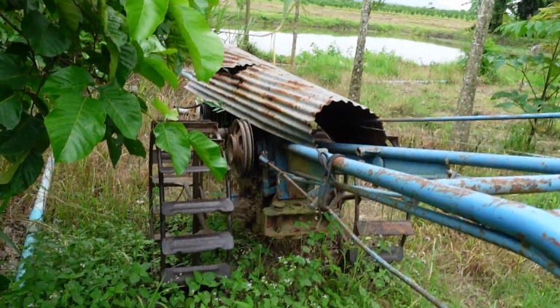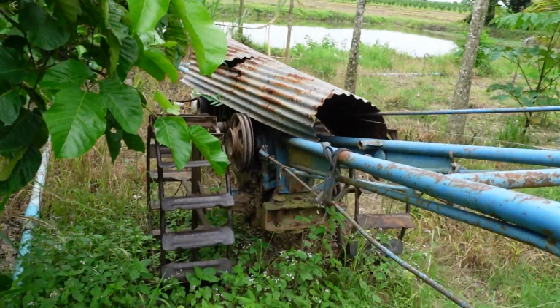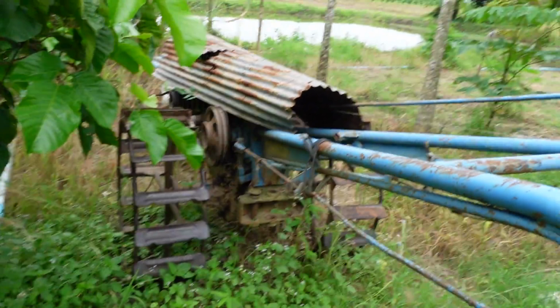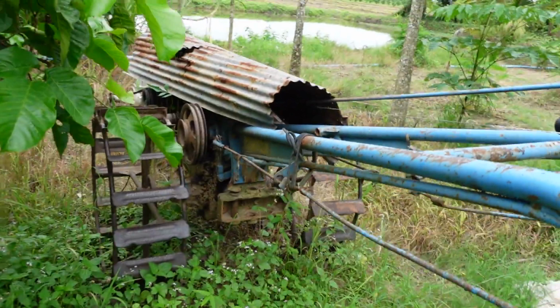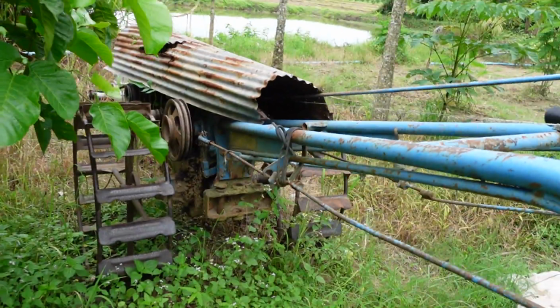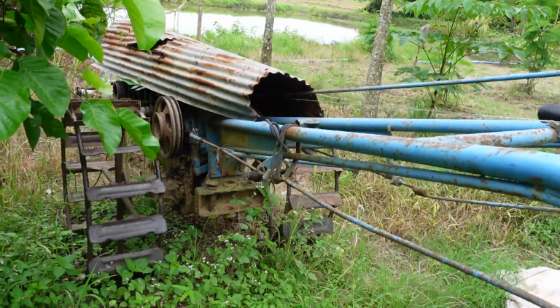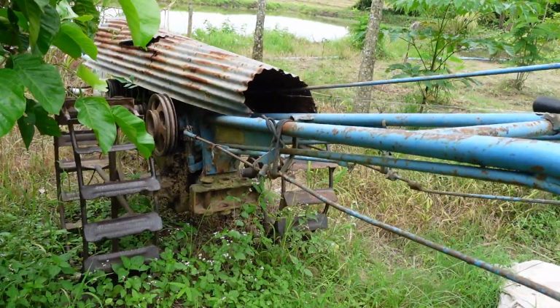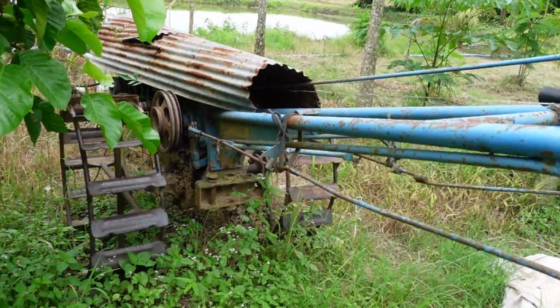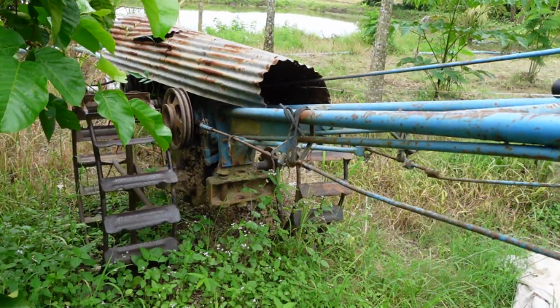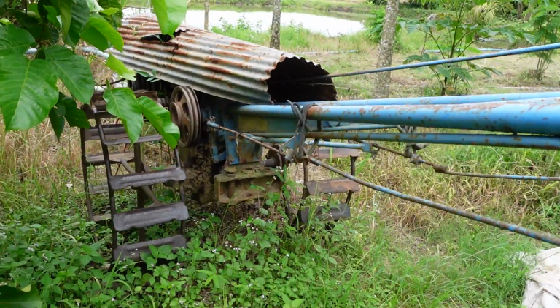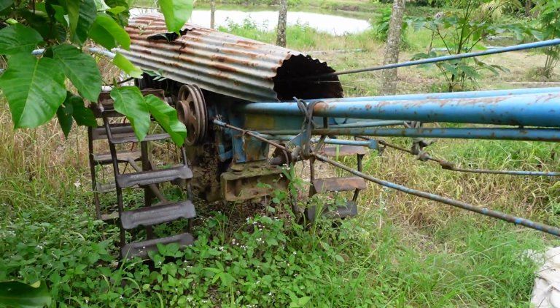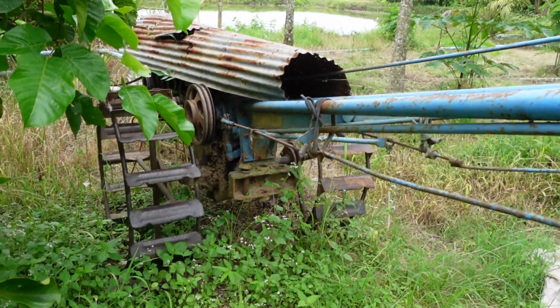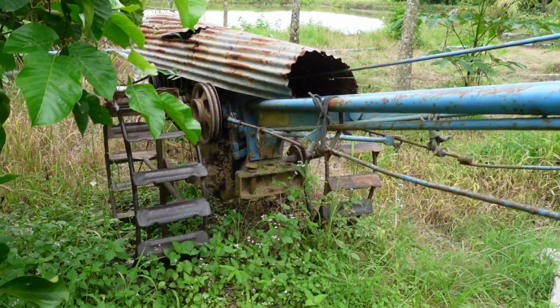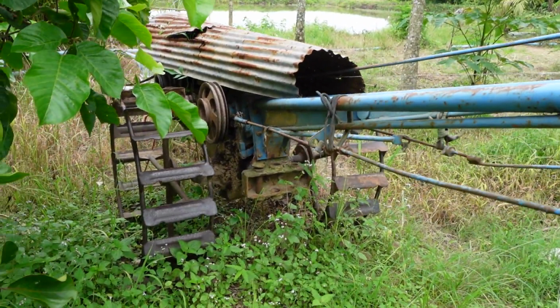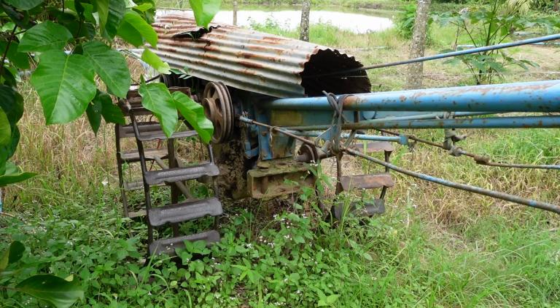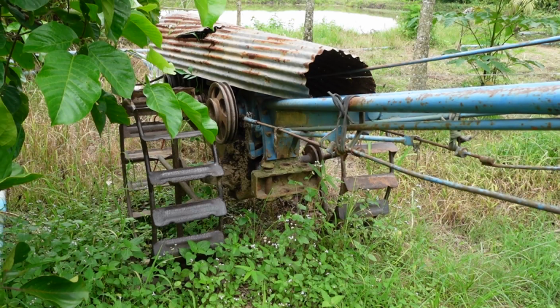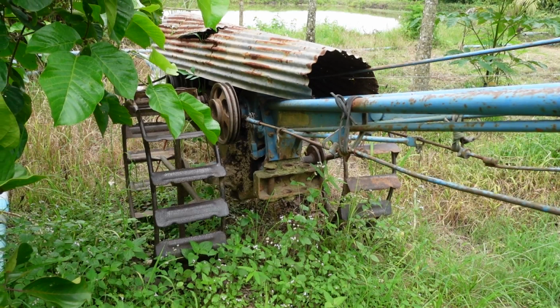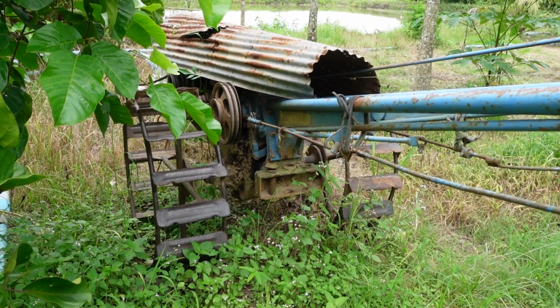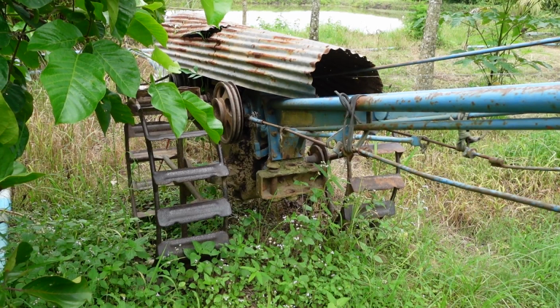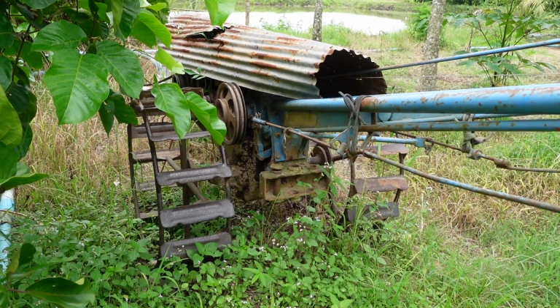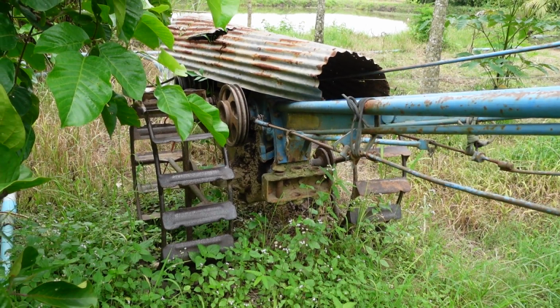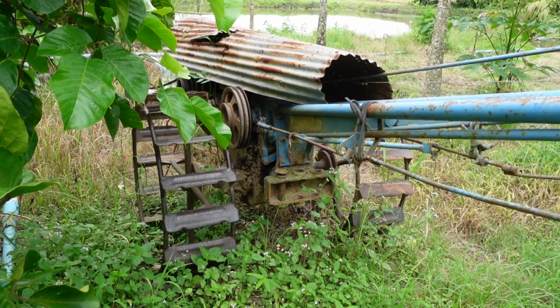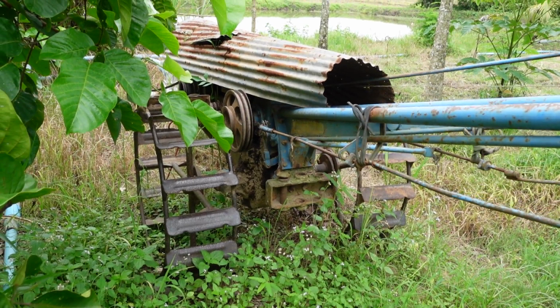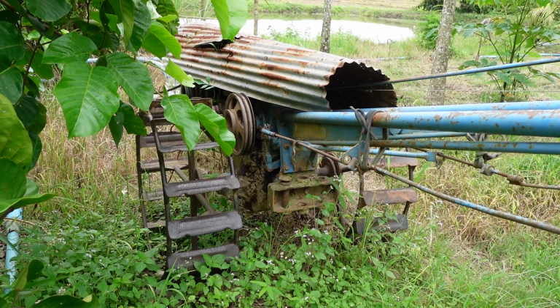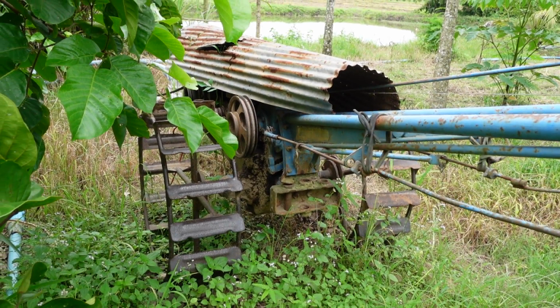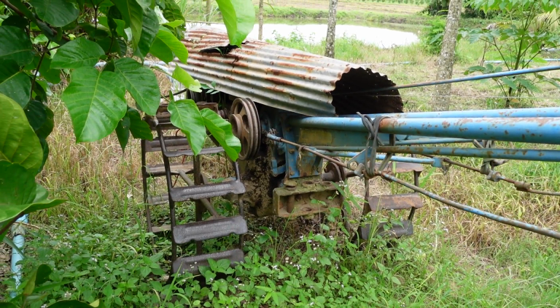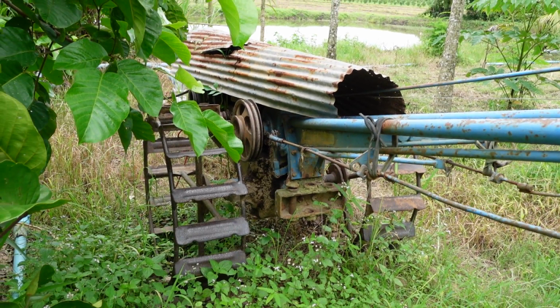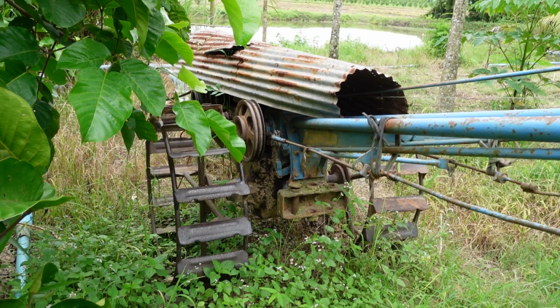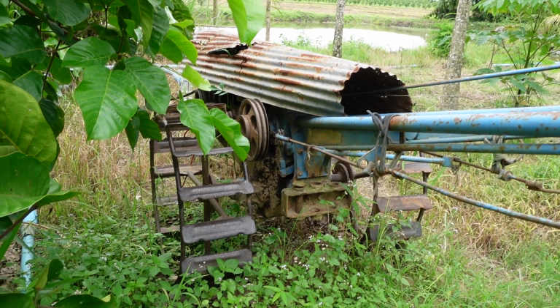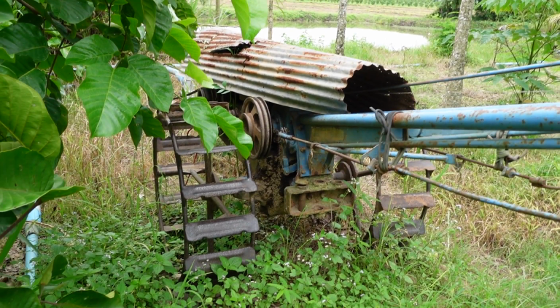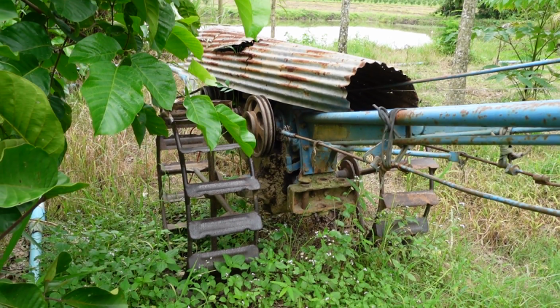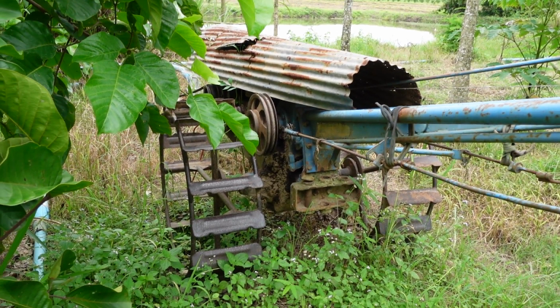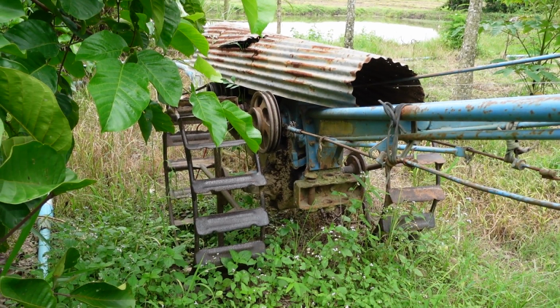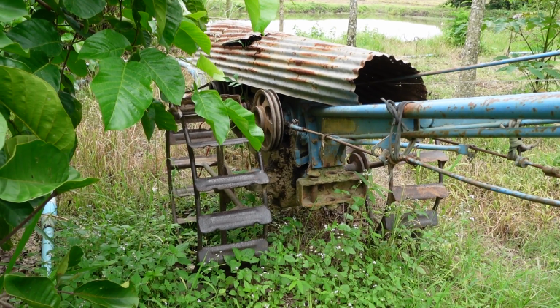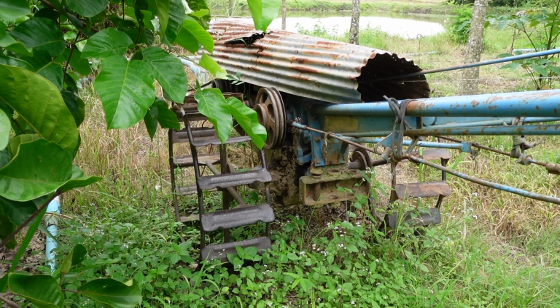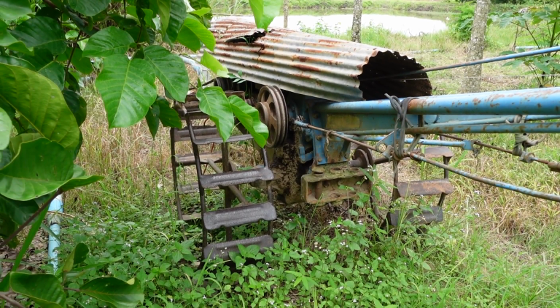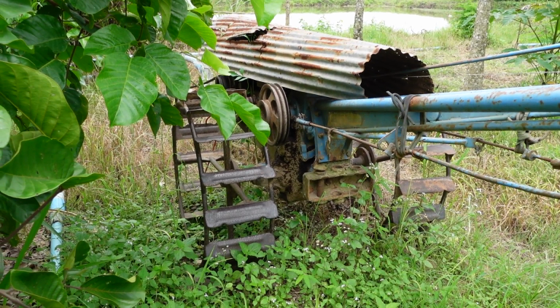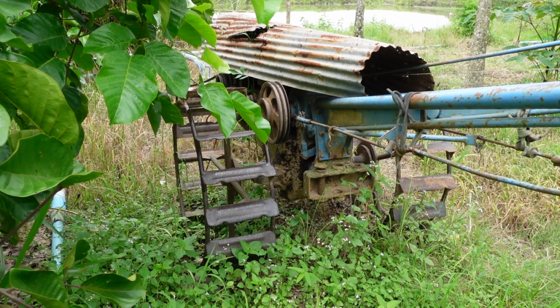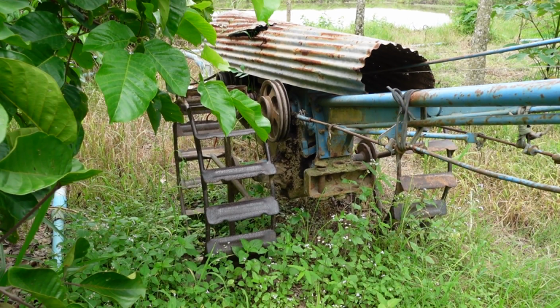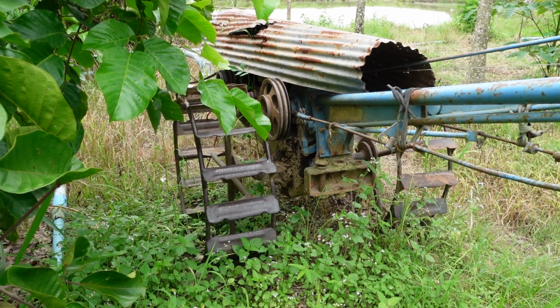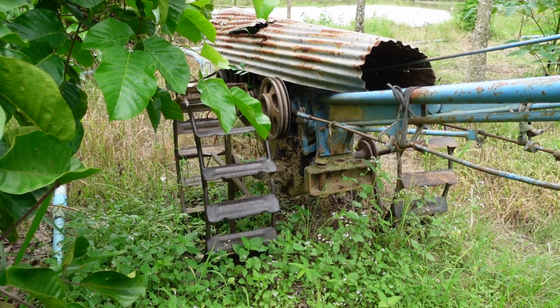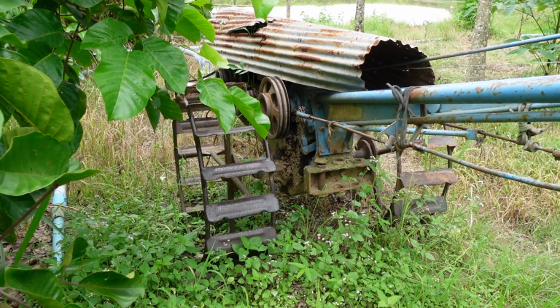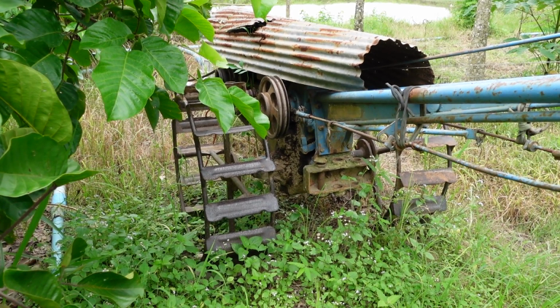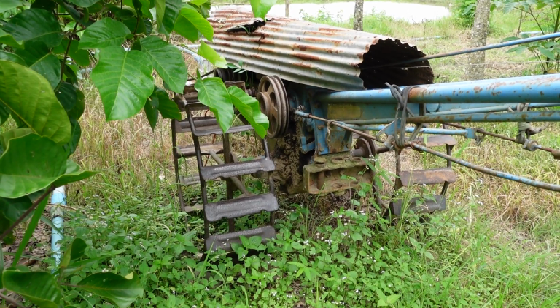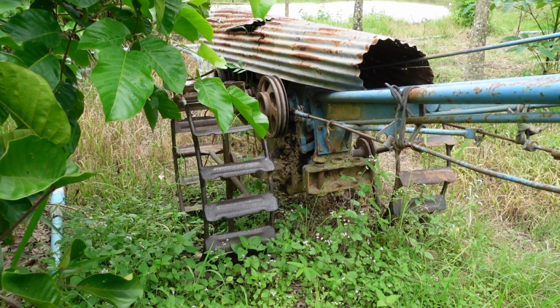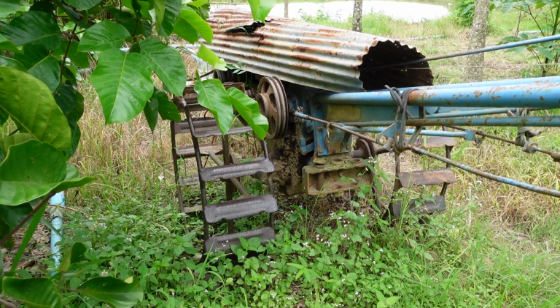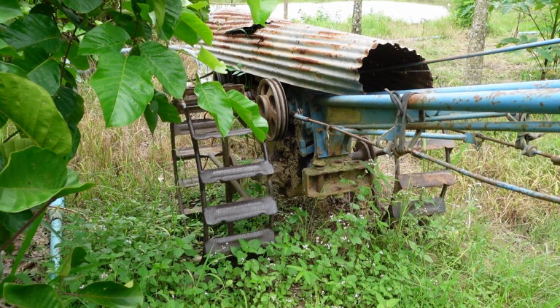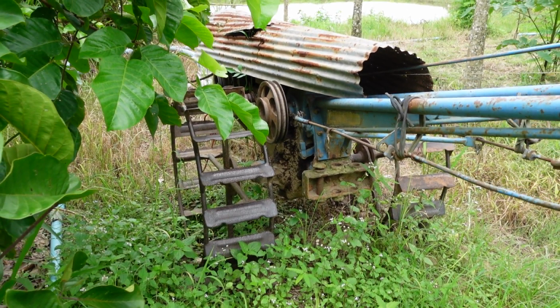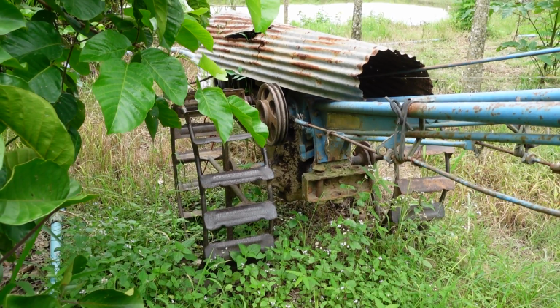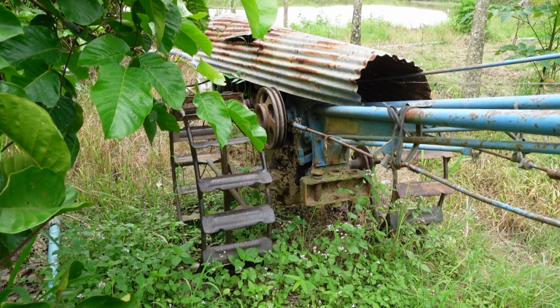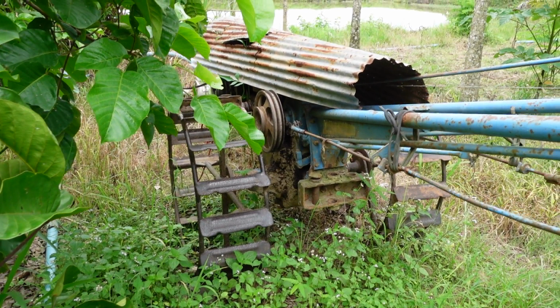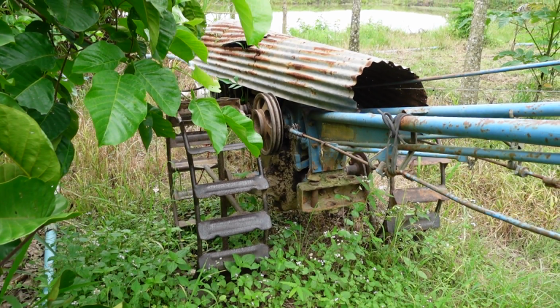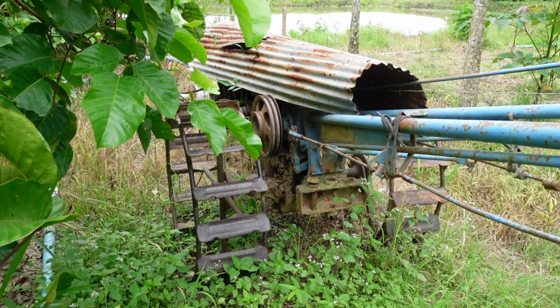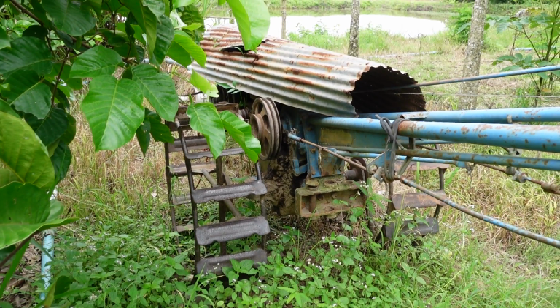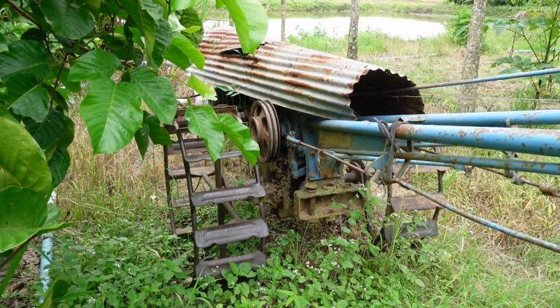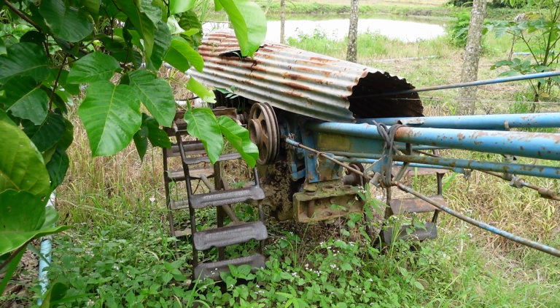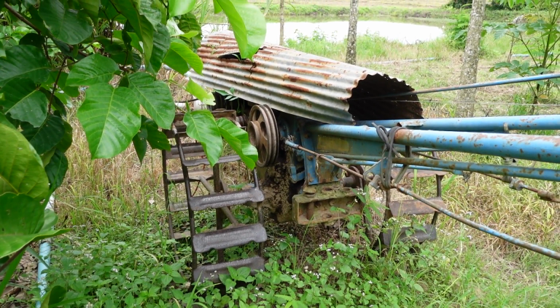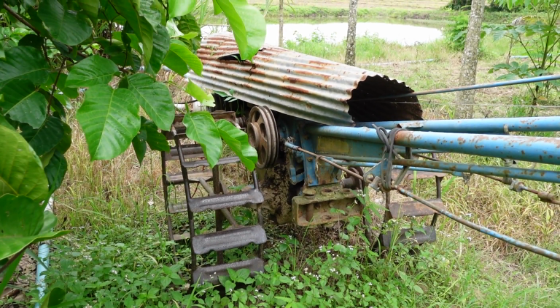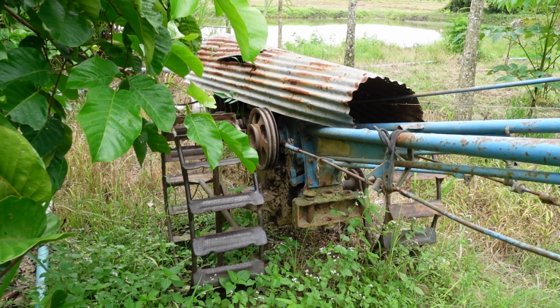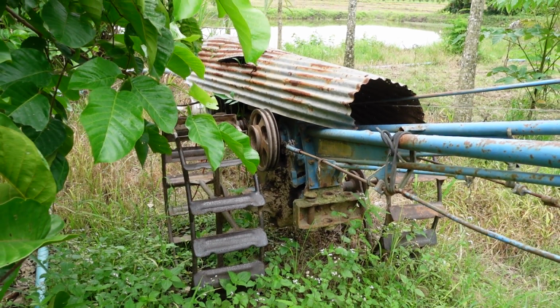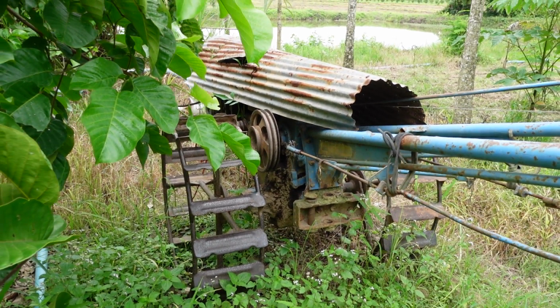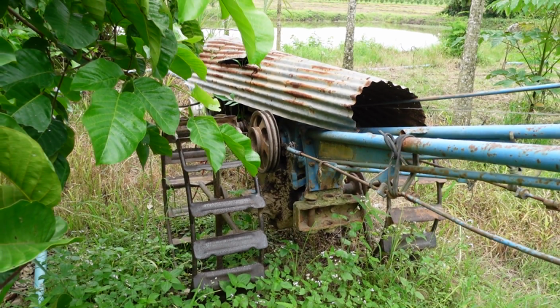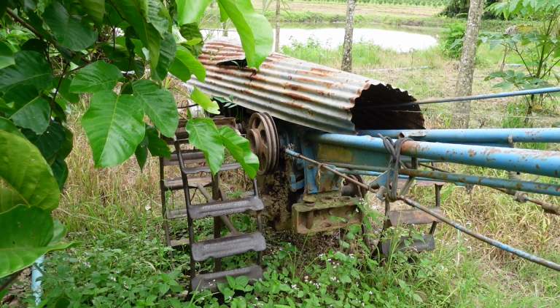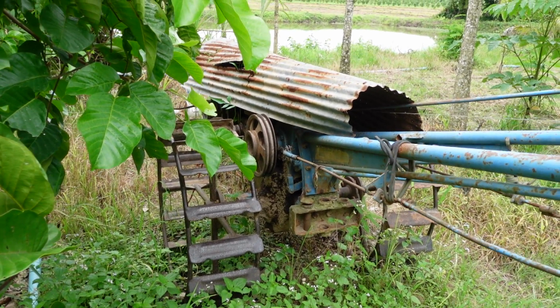This is how you turn an iron horse into a pump and pump the water for the trees in the dry season.